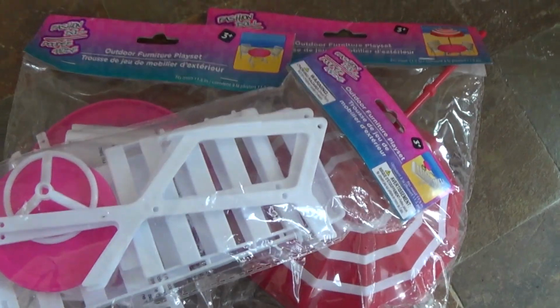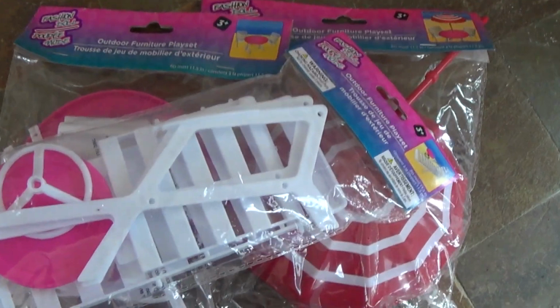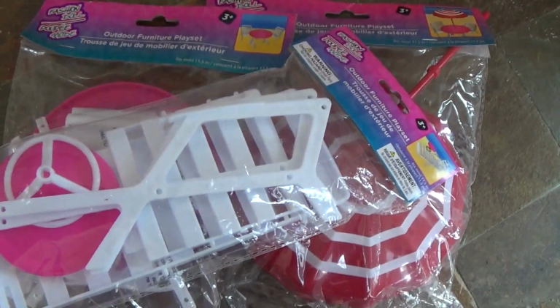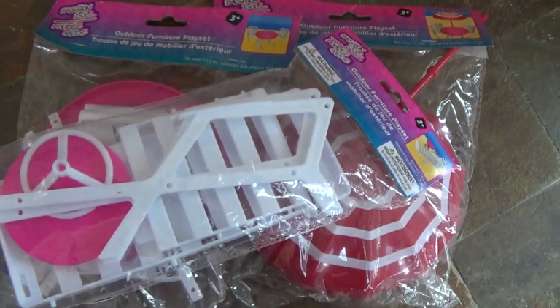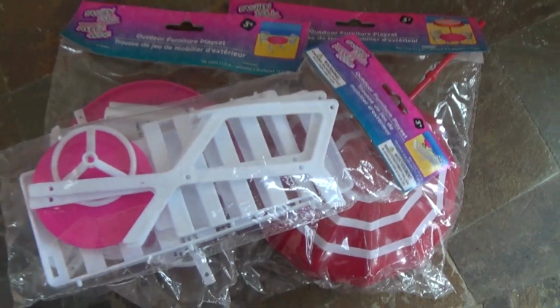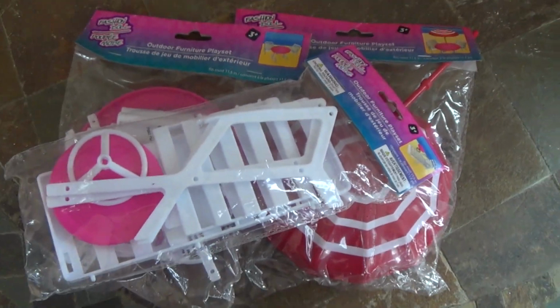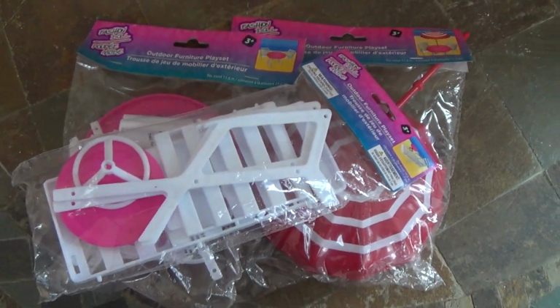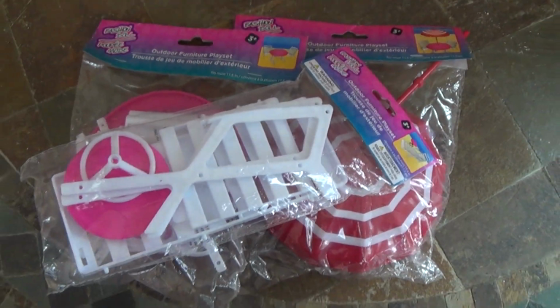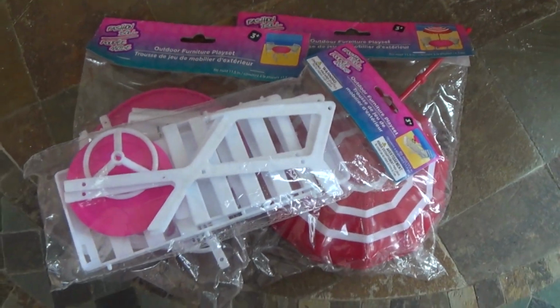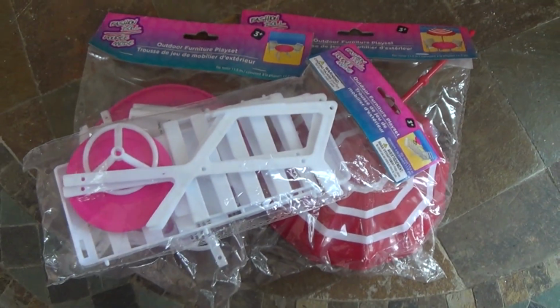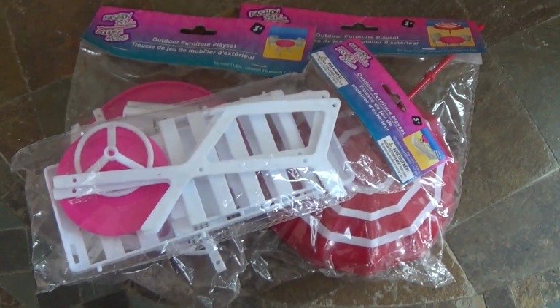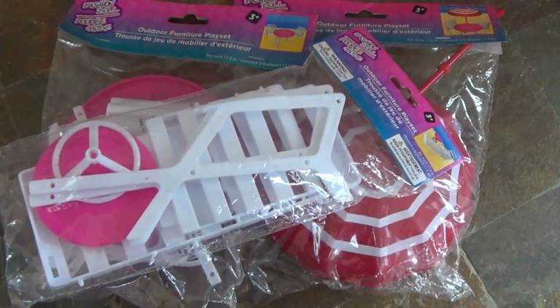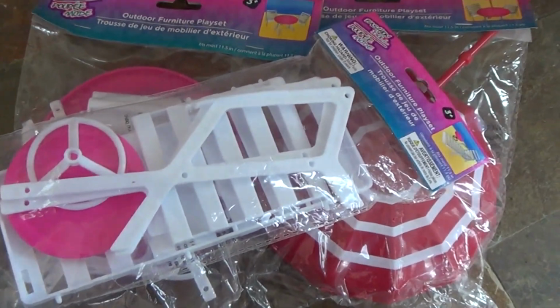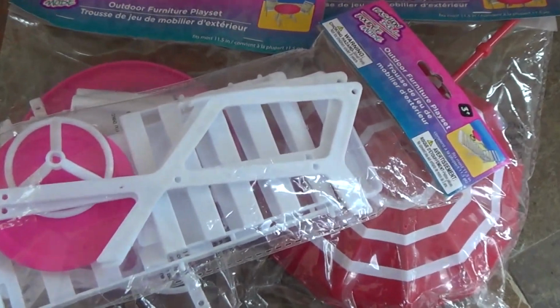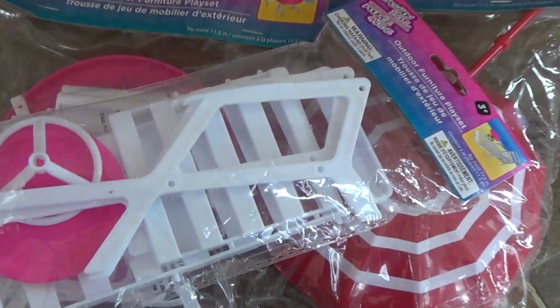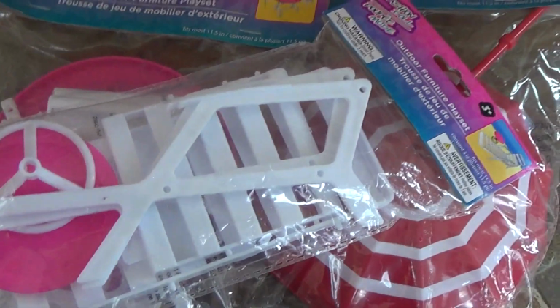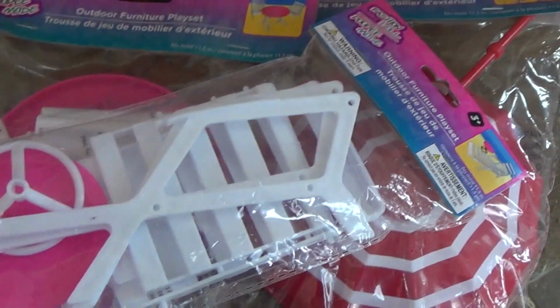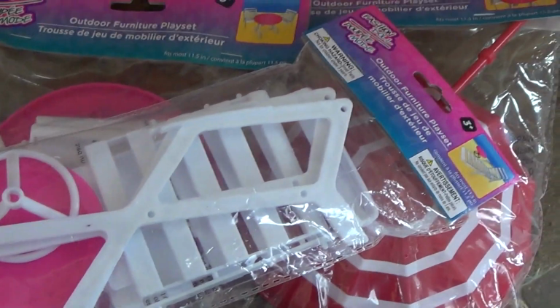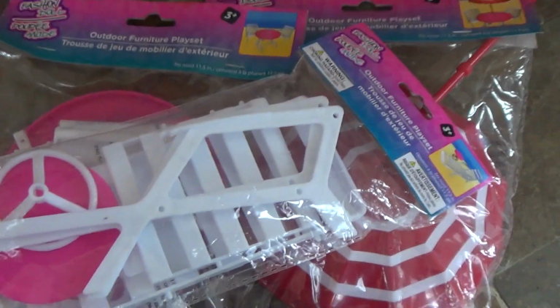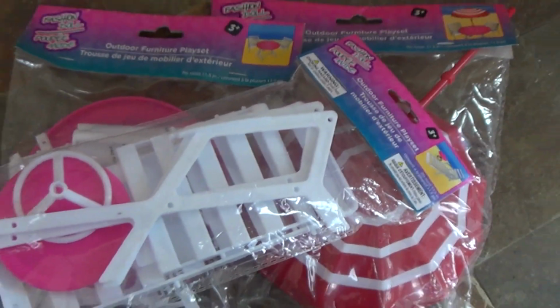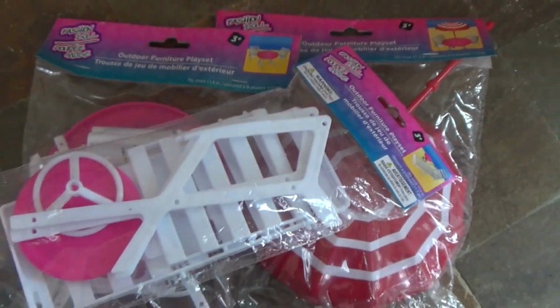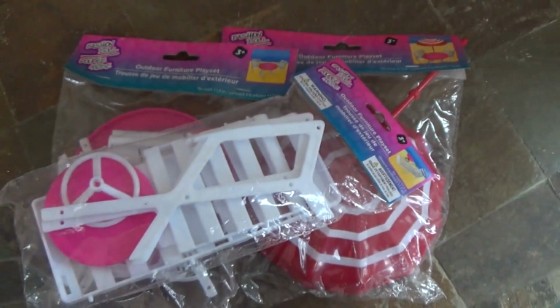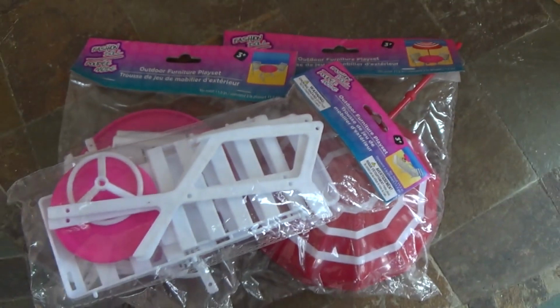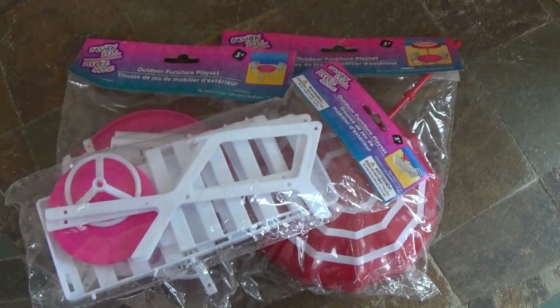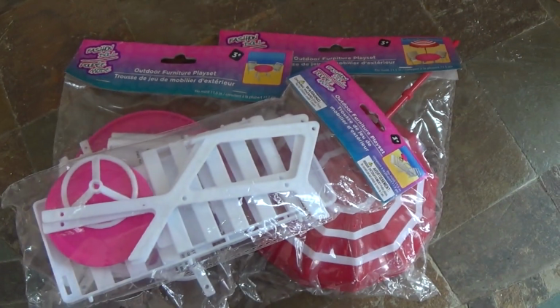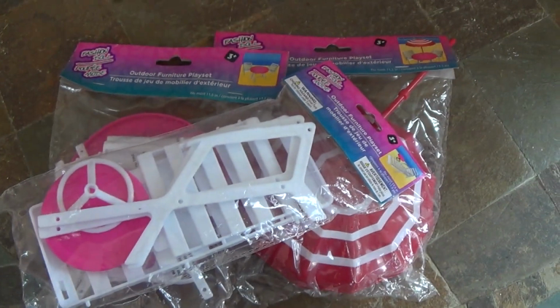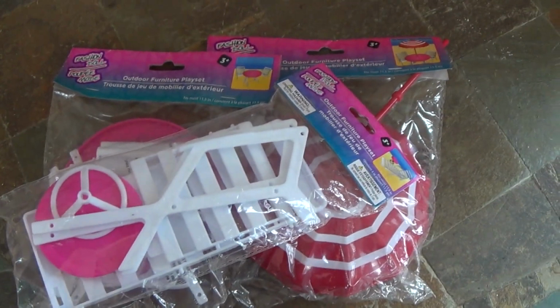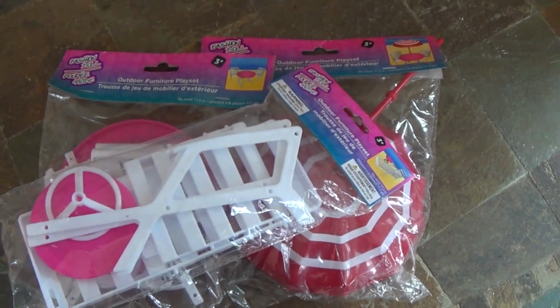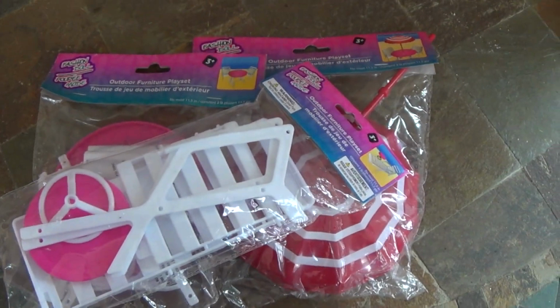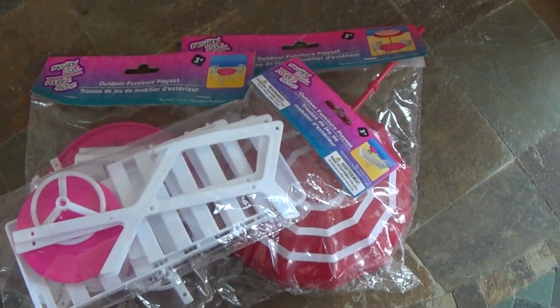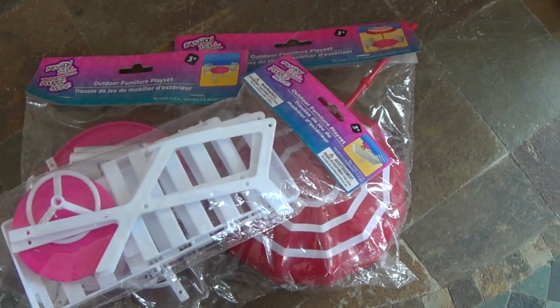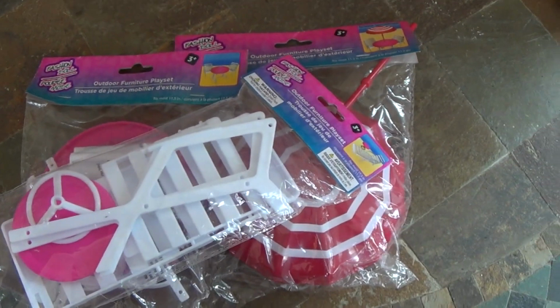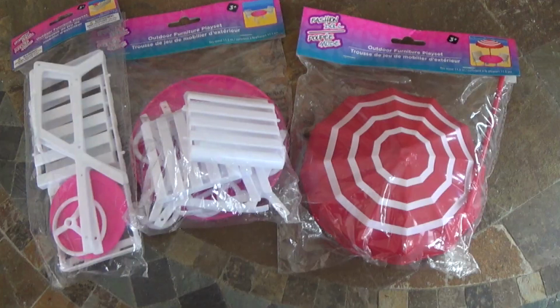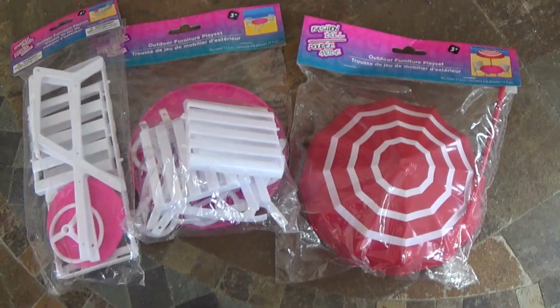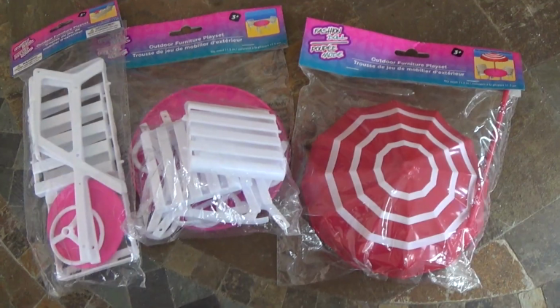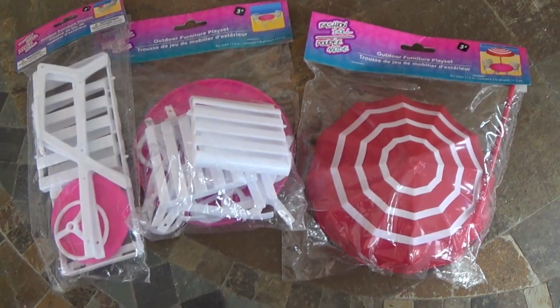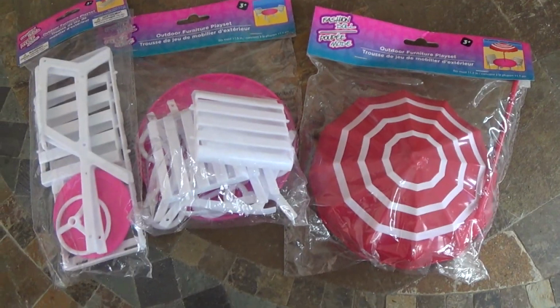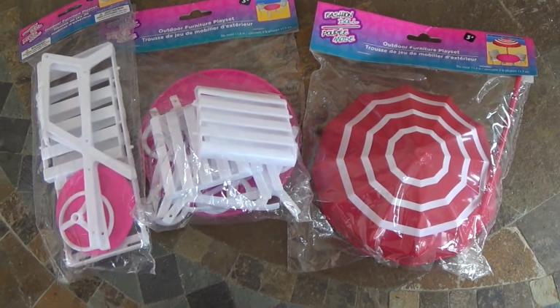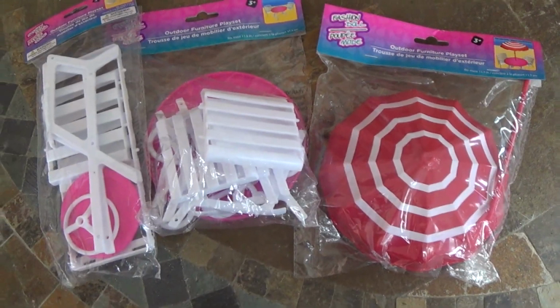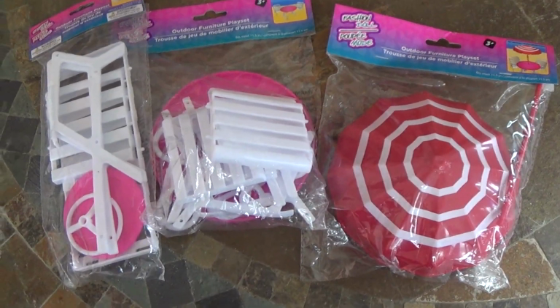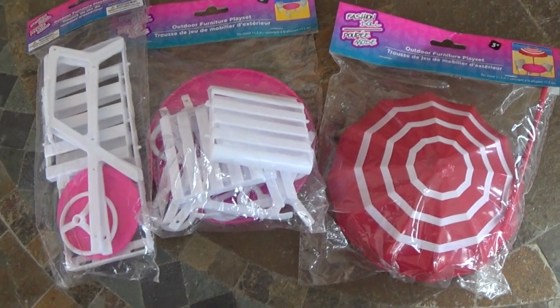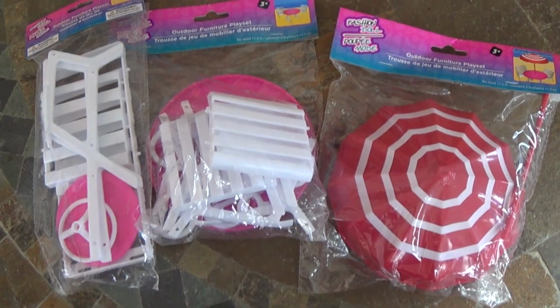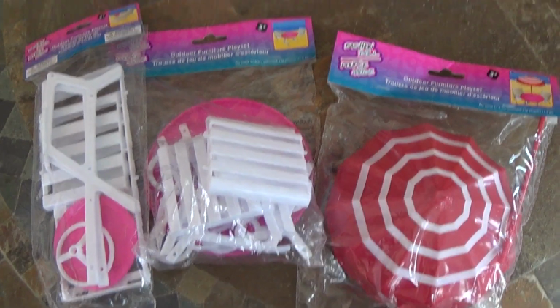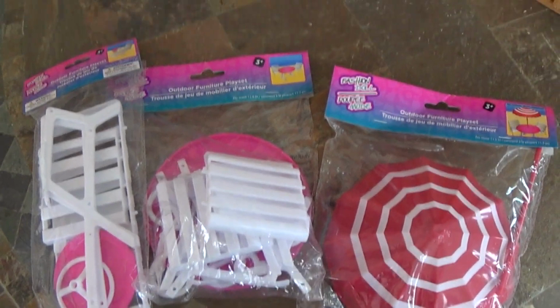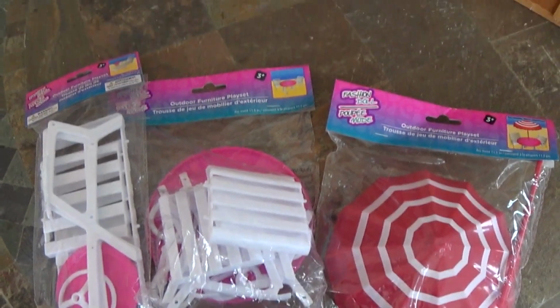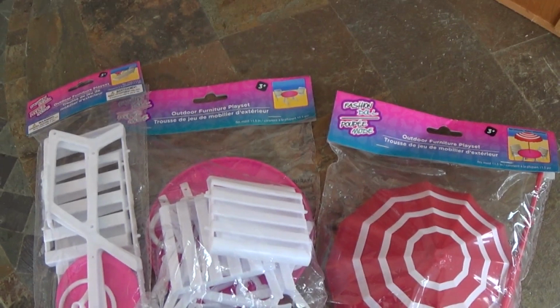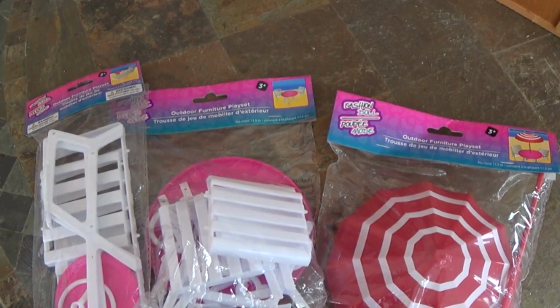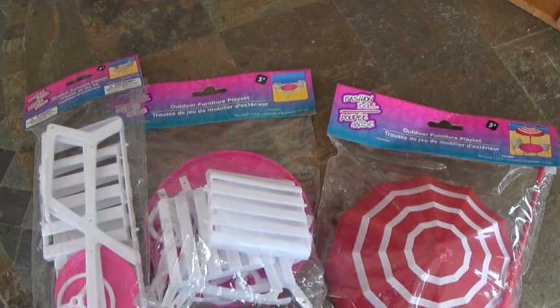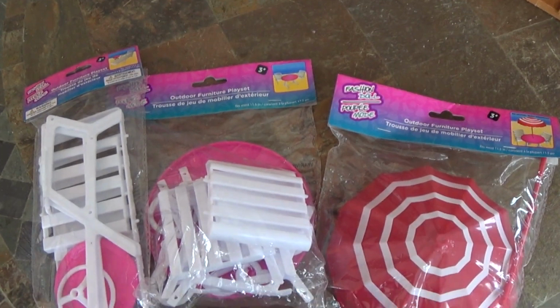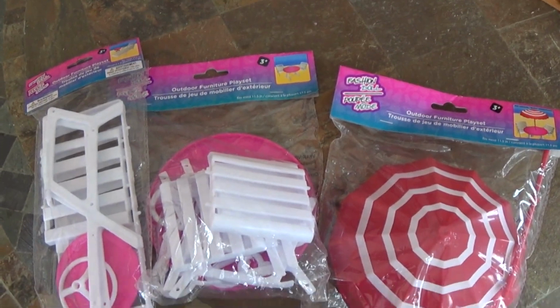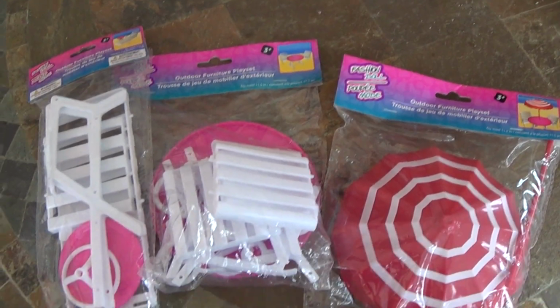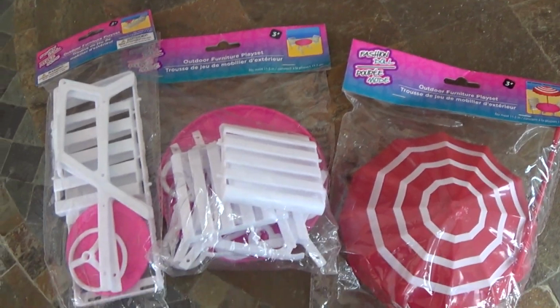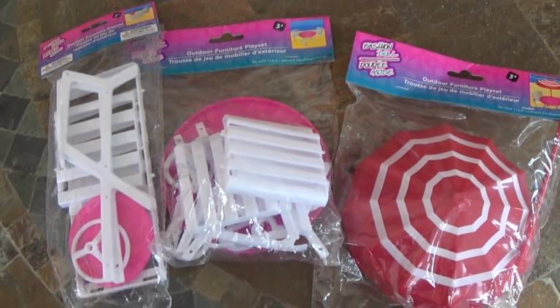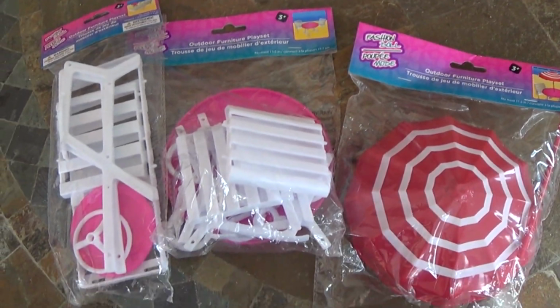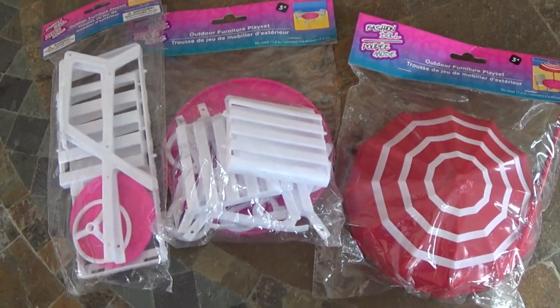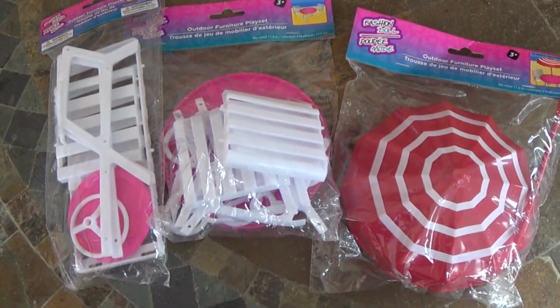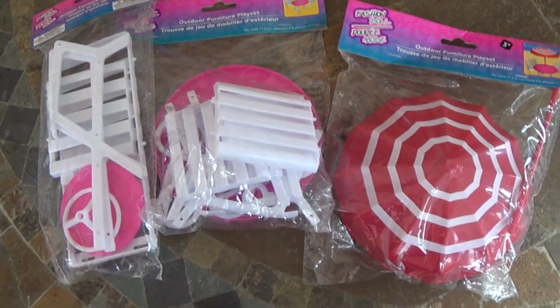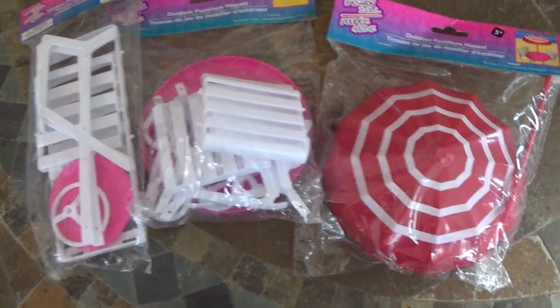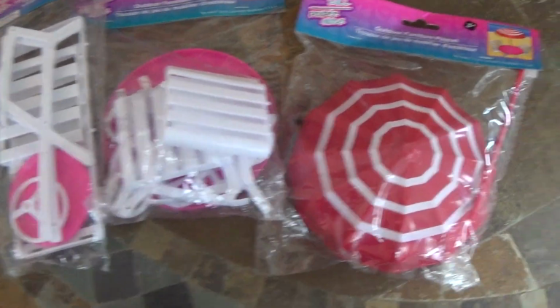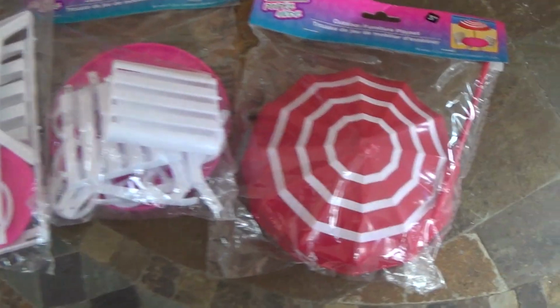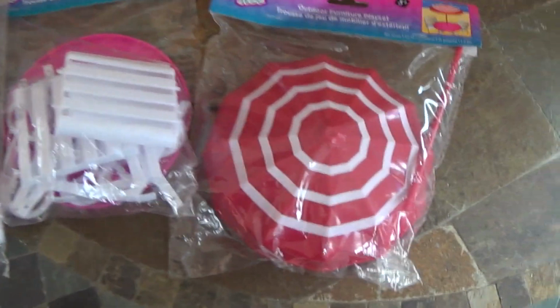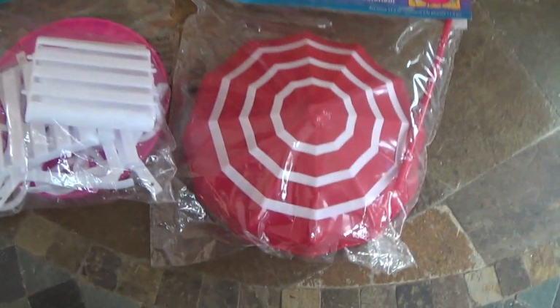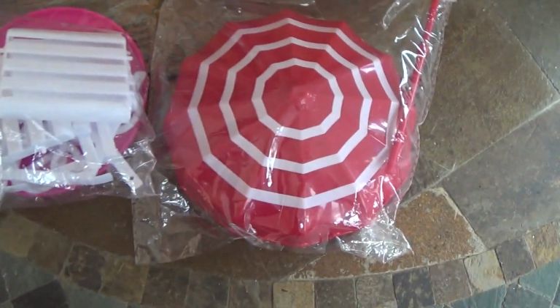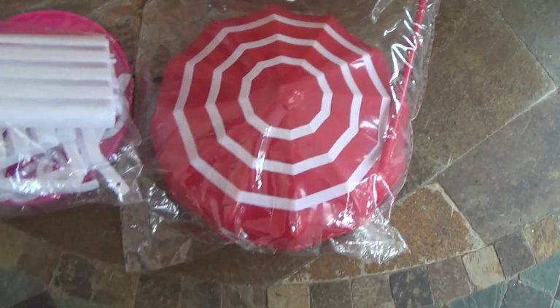Hello! Welcome to my video where I am showing off some summer furniture for dolls found at the Dollar Tree.